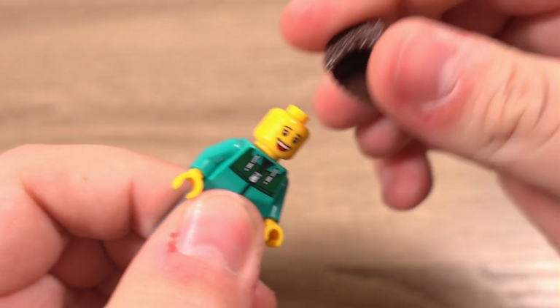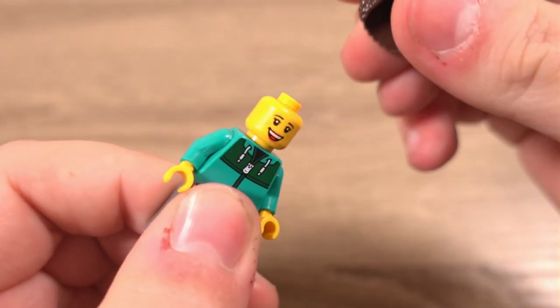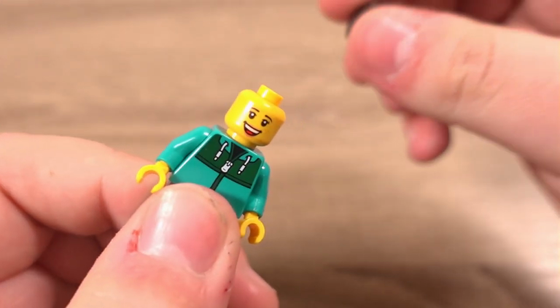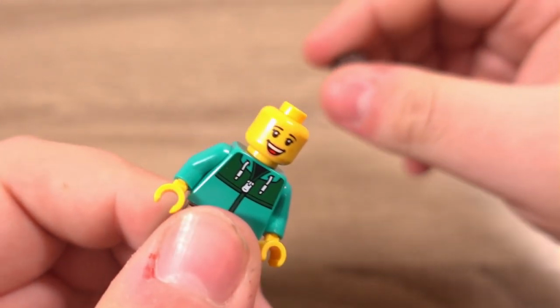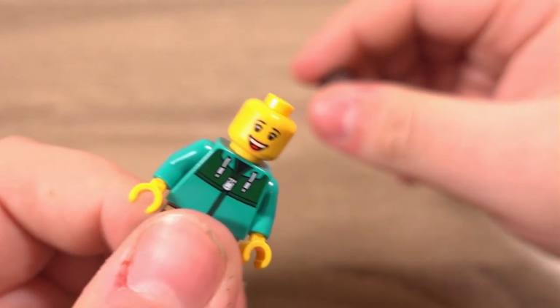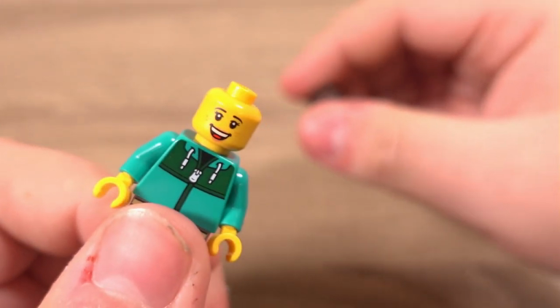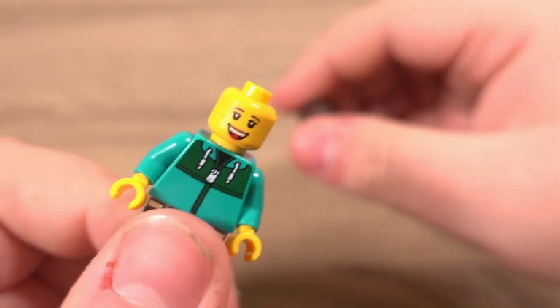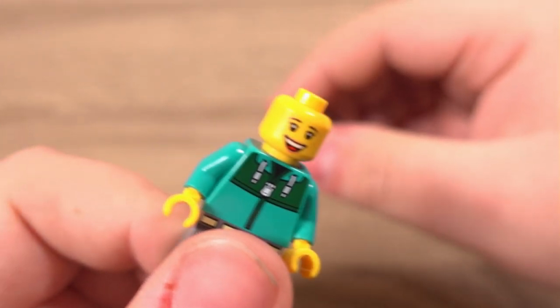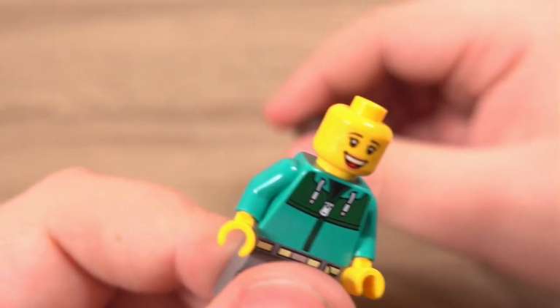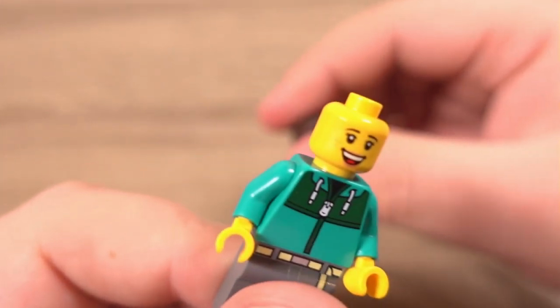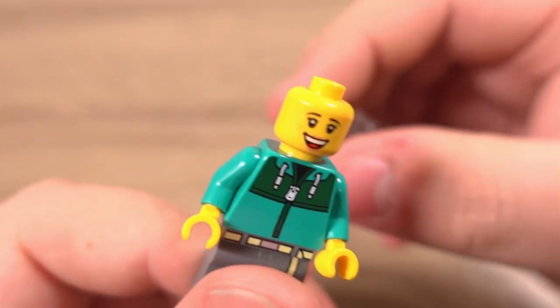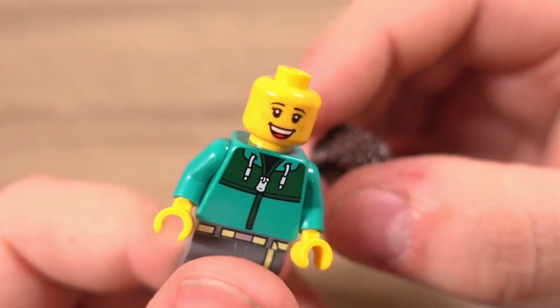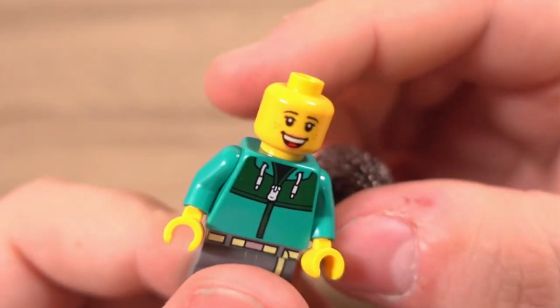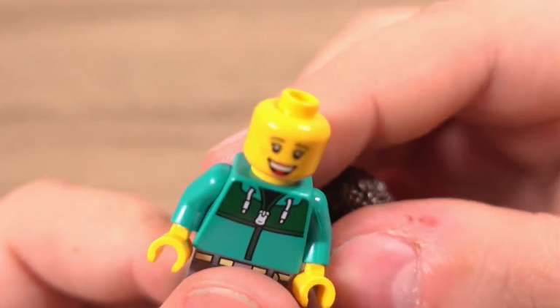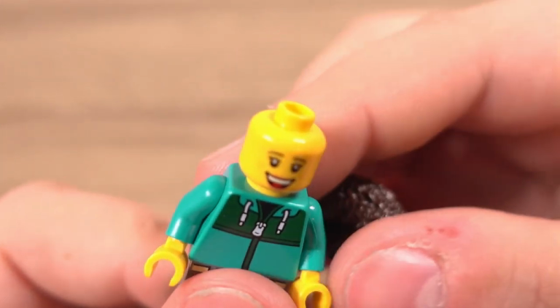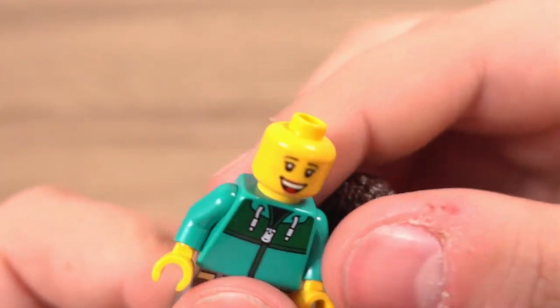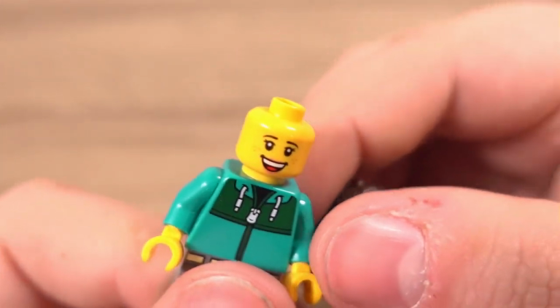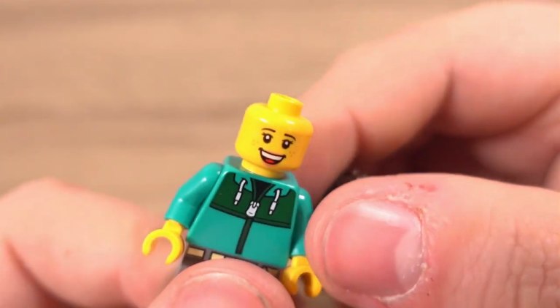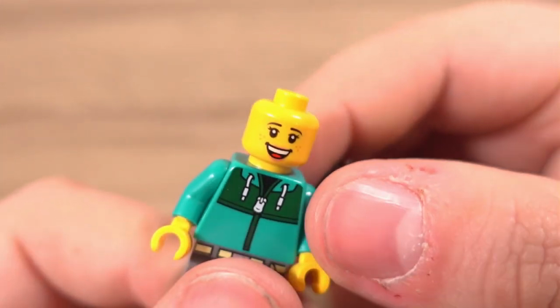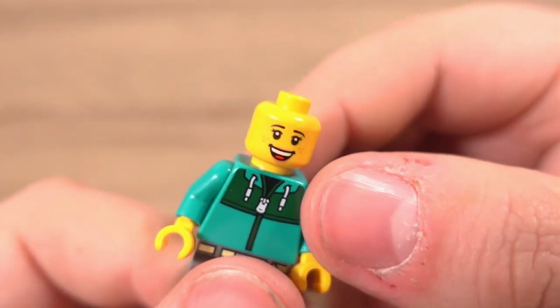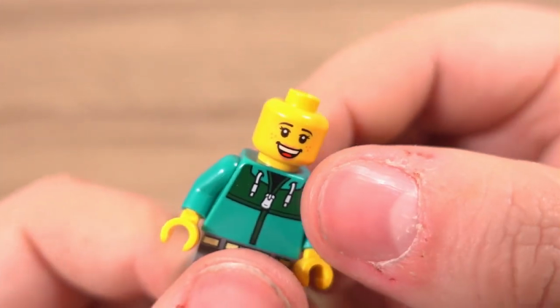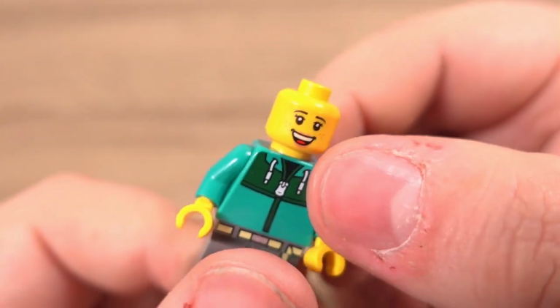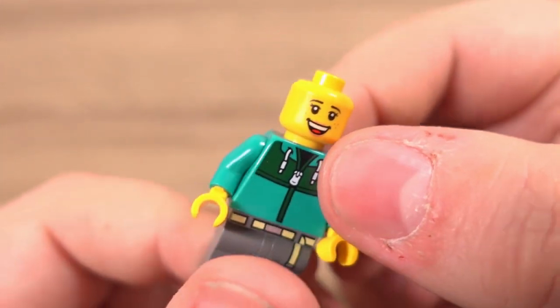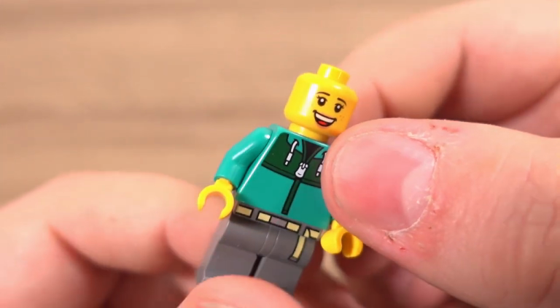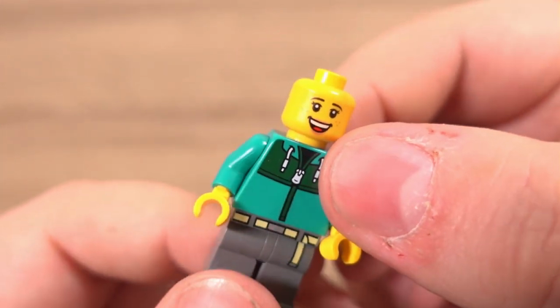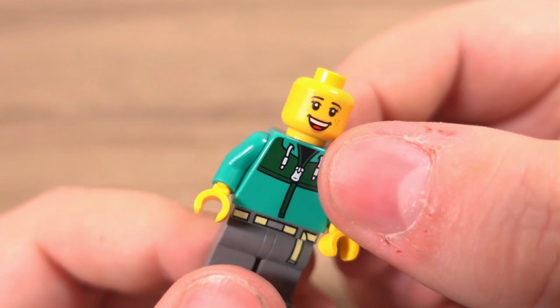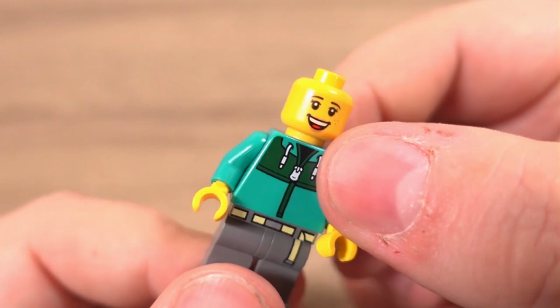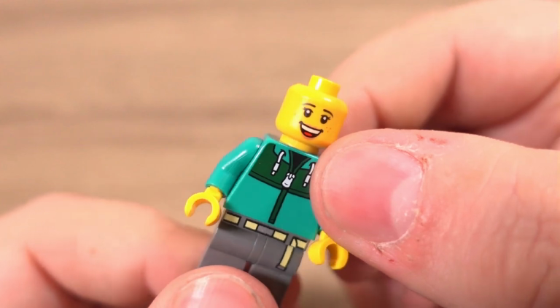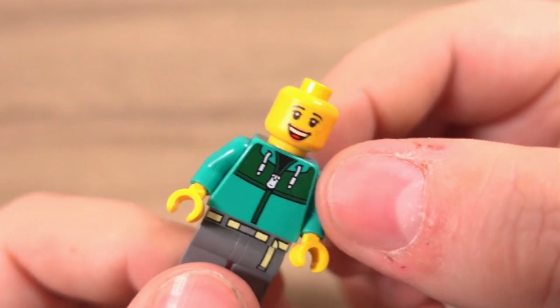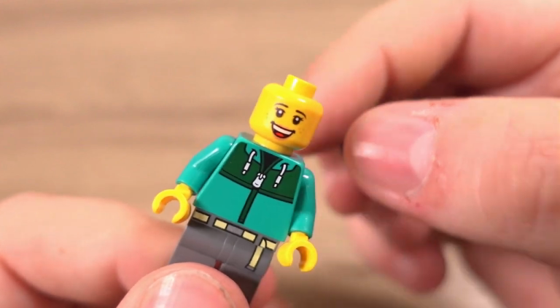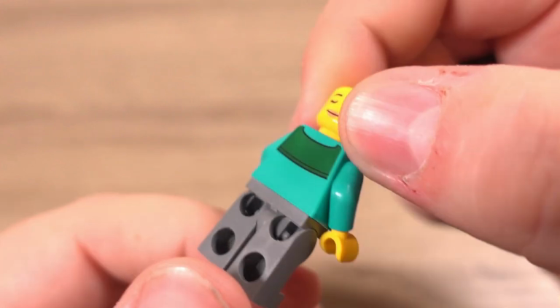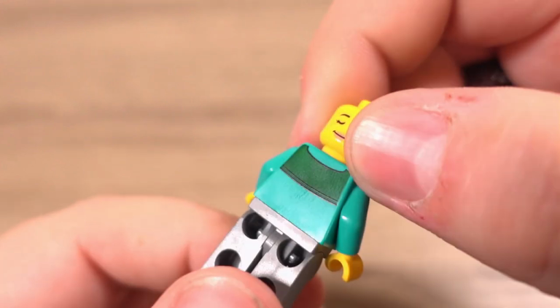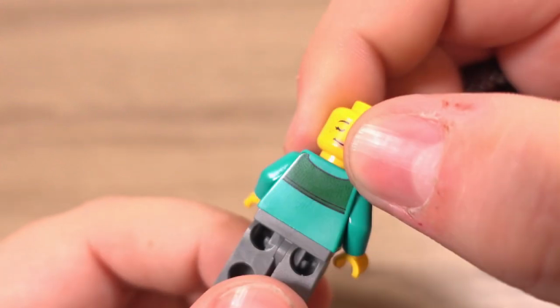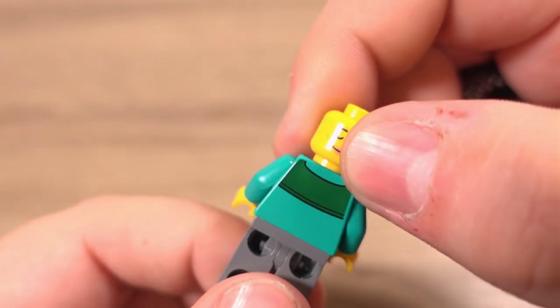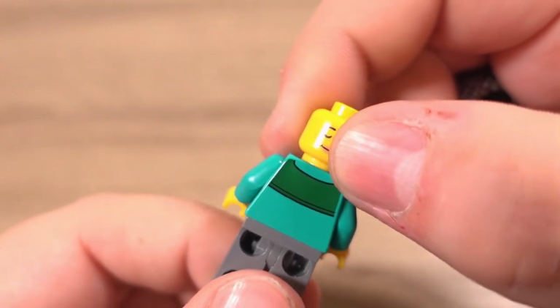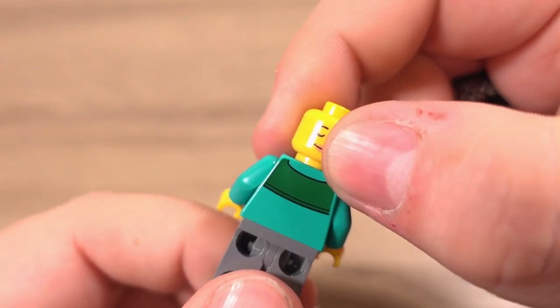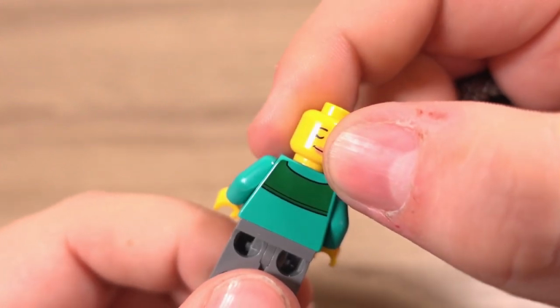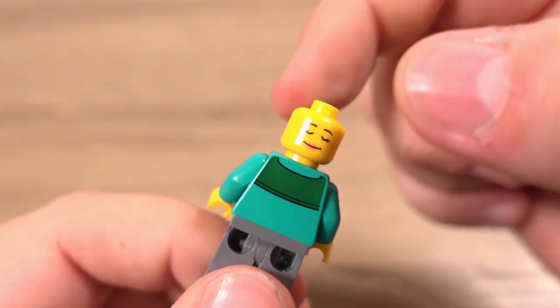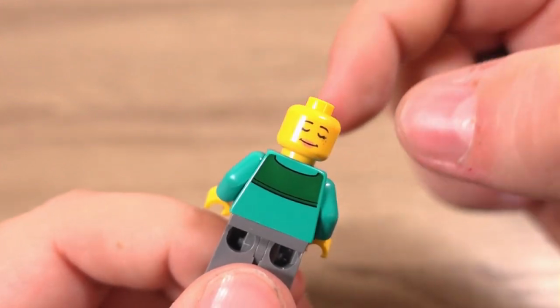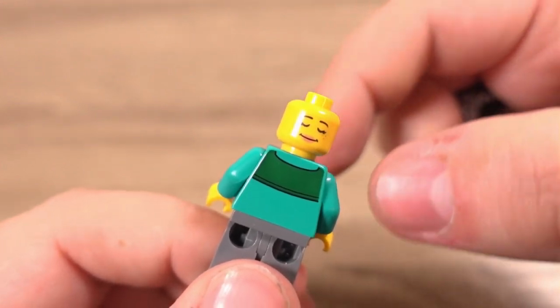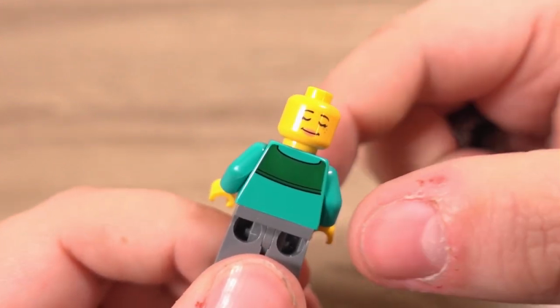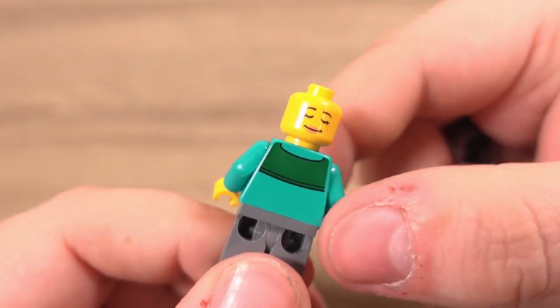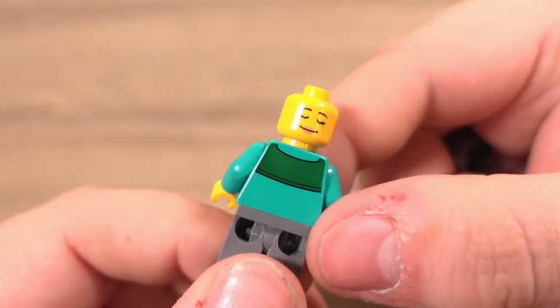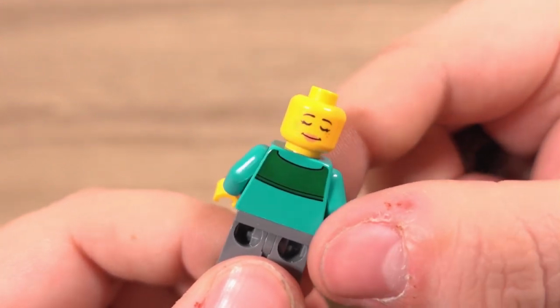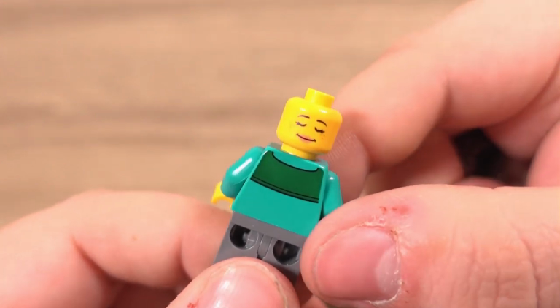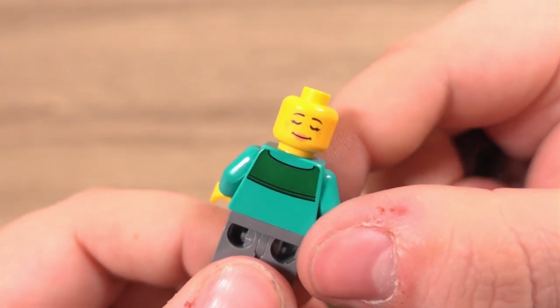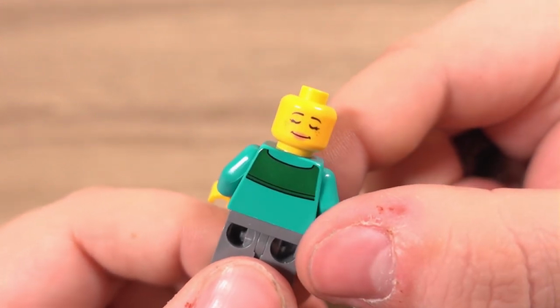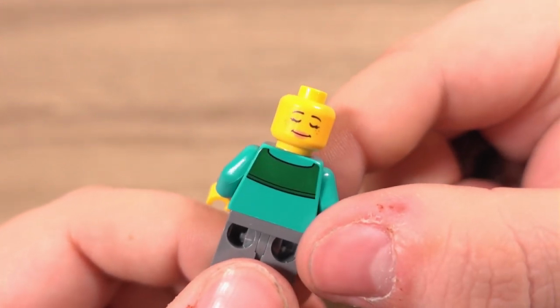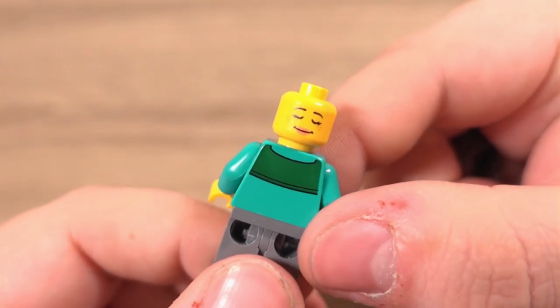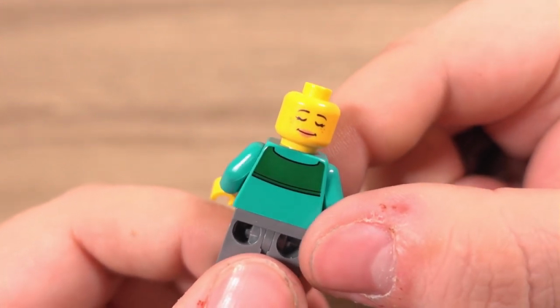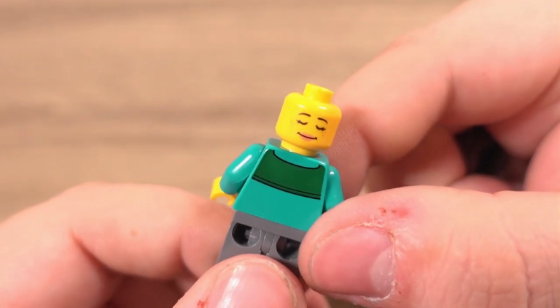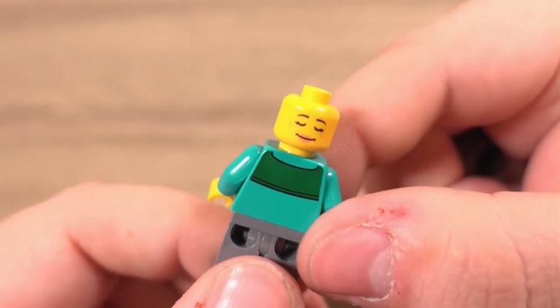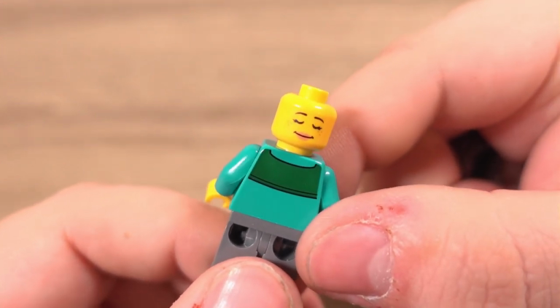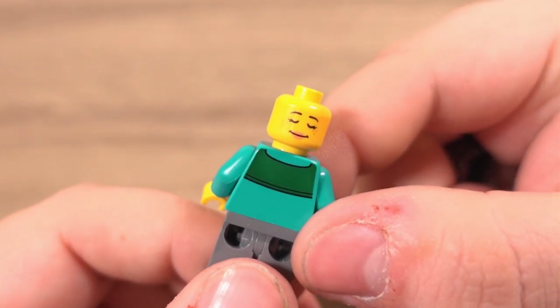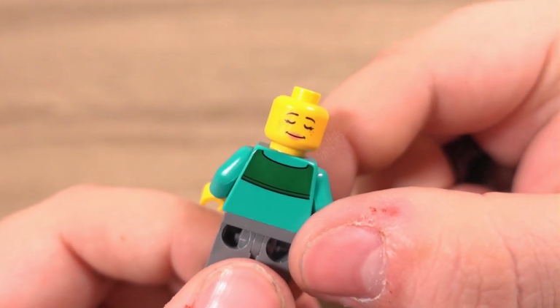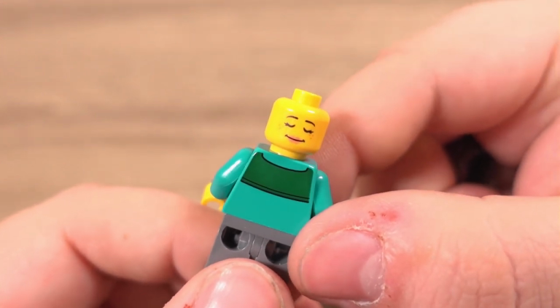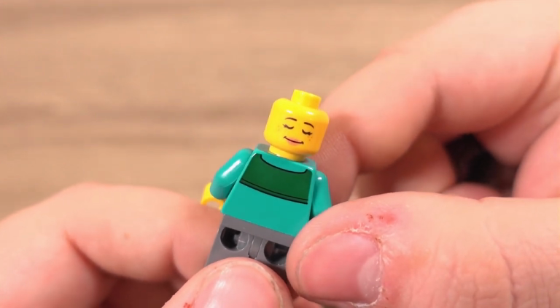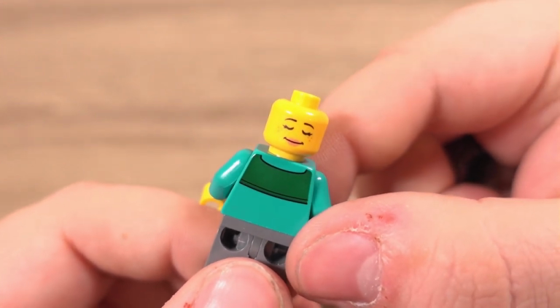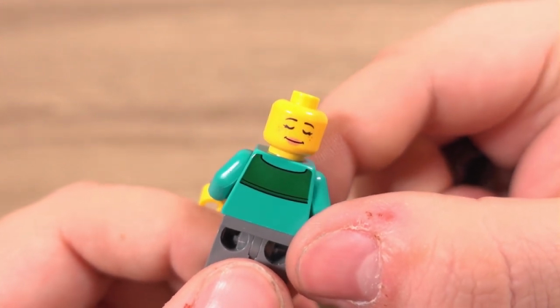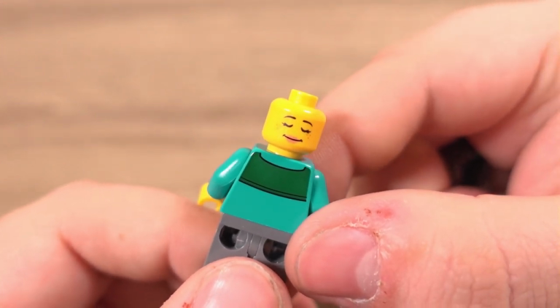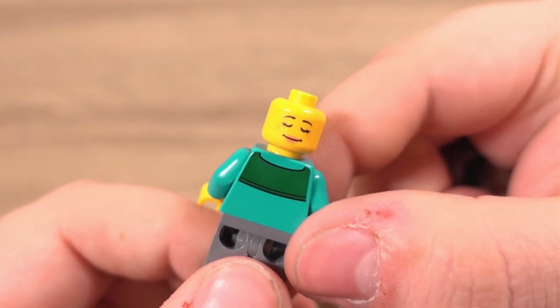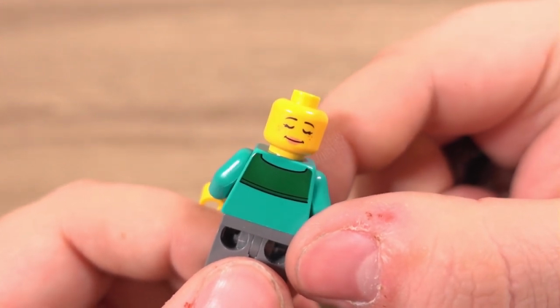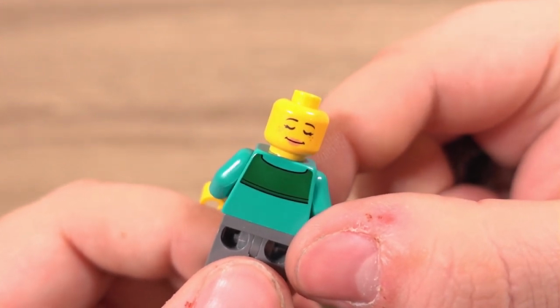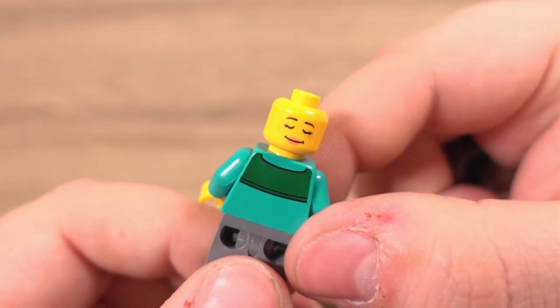The next and final minifigure is this photographer lady who, as the name implies, comes with a little Lego camera to take on the bus with her. This minifigure has more features, with printing on the front and back torso as well as the front of the legs. She also features two facial expressions — one of excitement and one that looks like they're asleep, or at least having a little snooze.